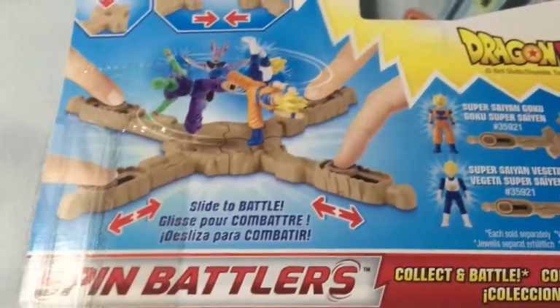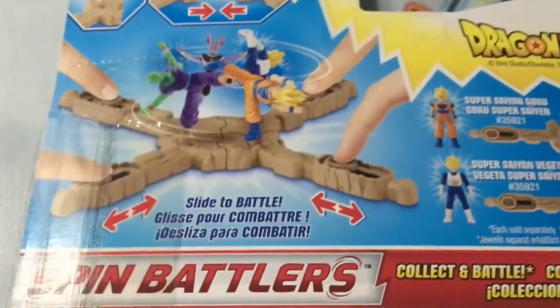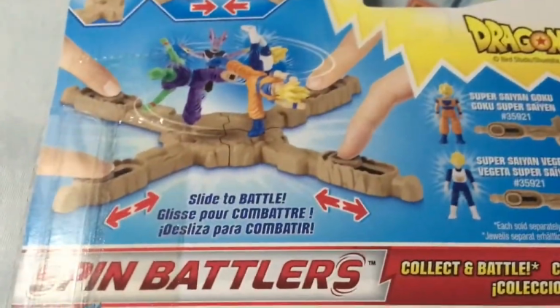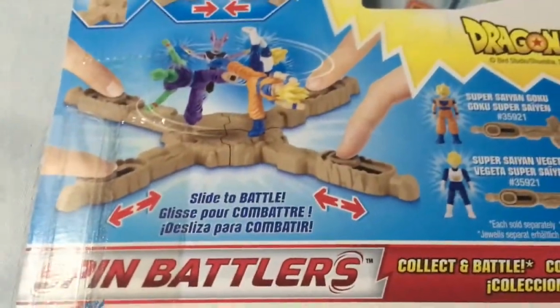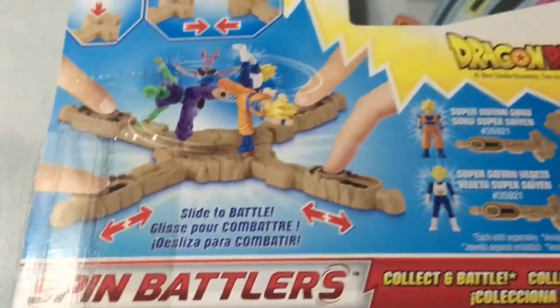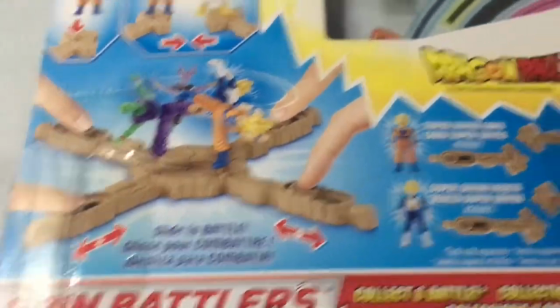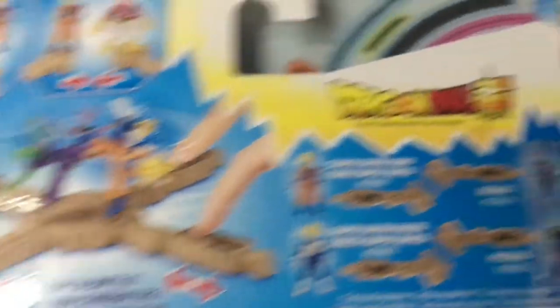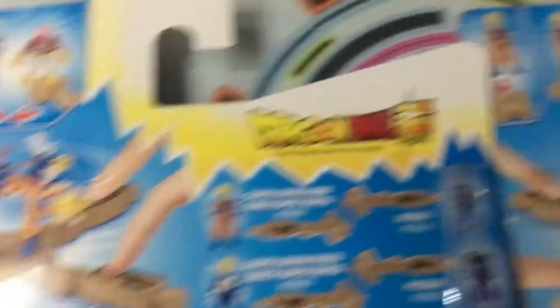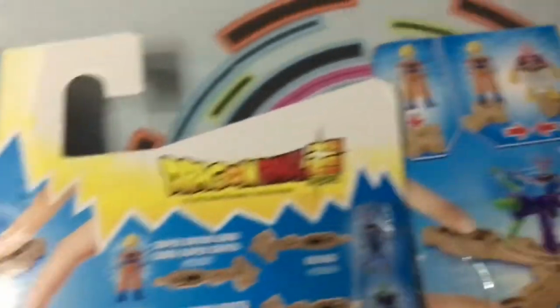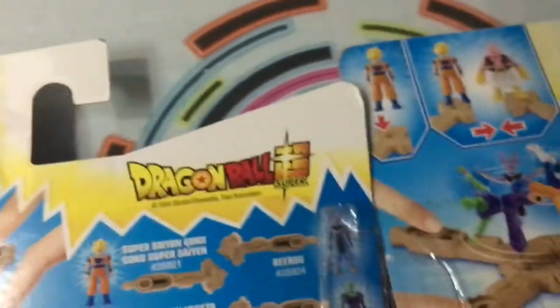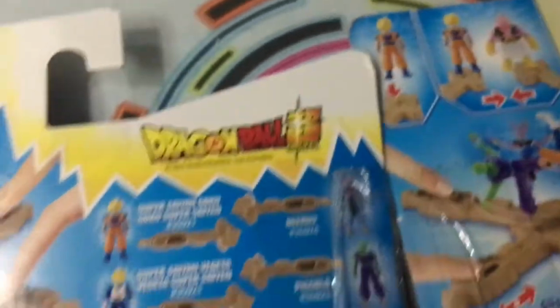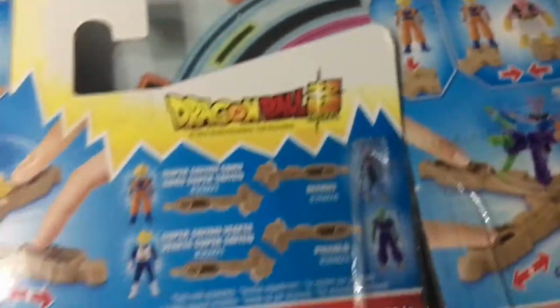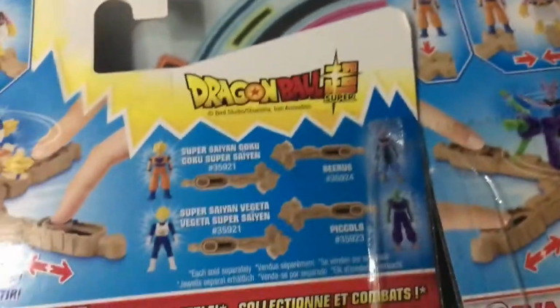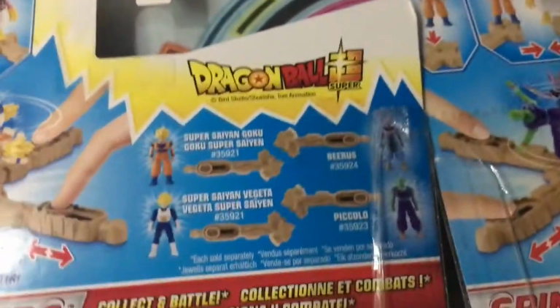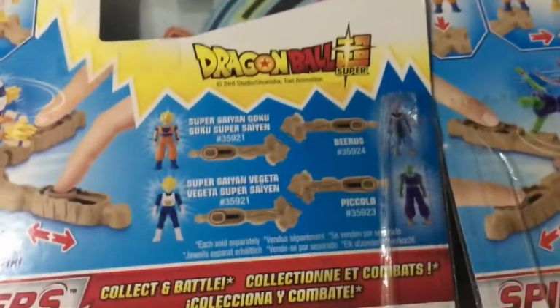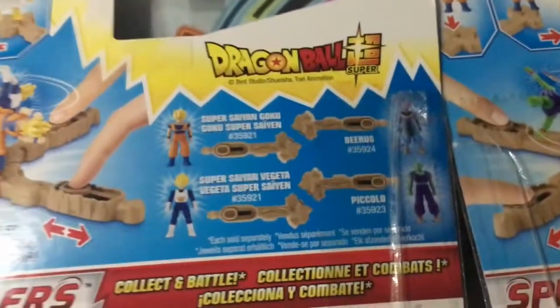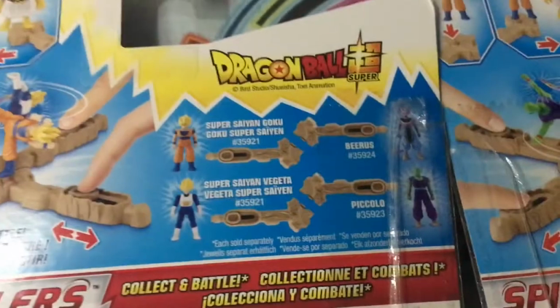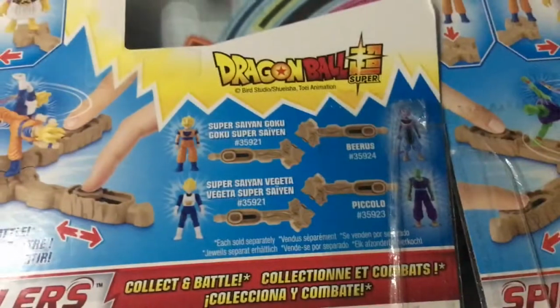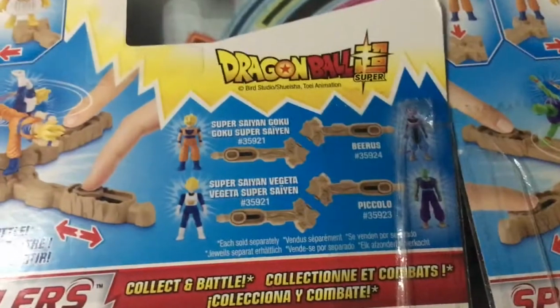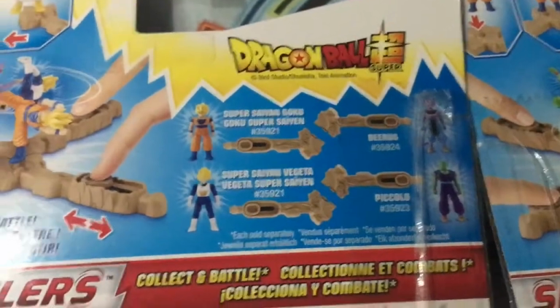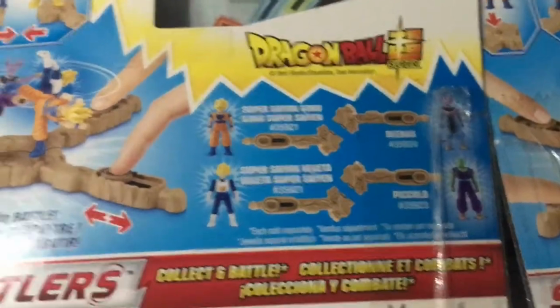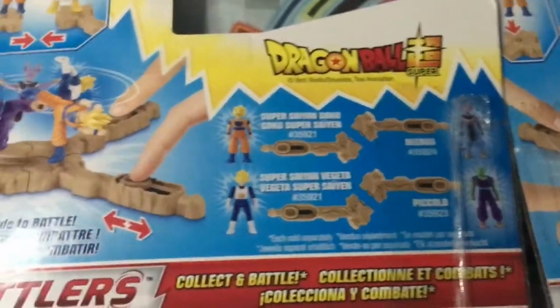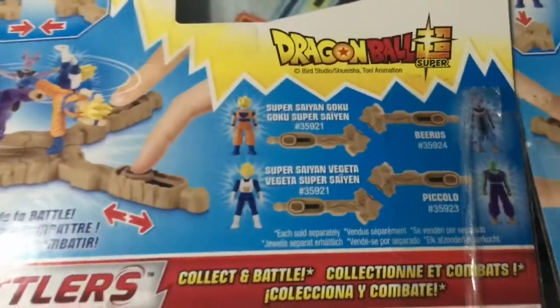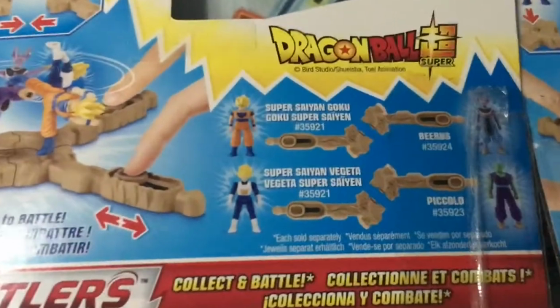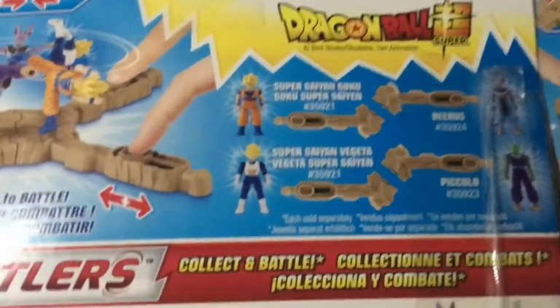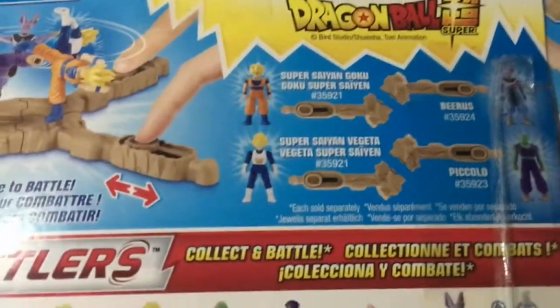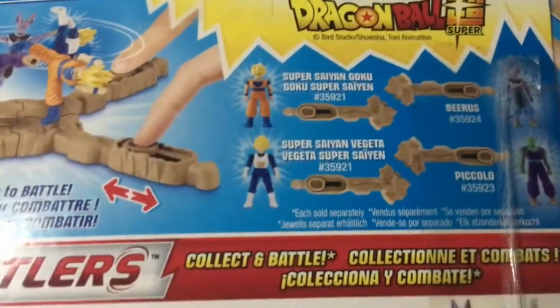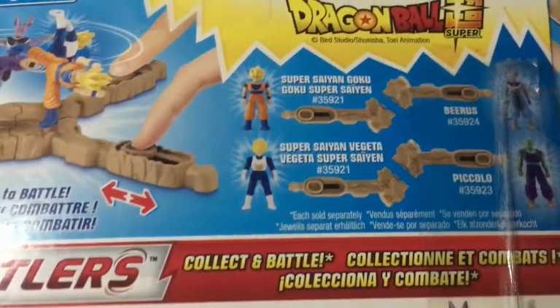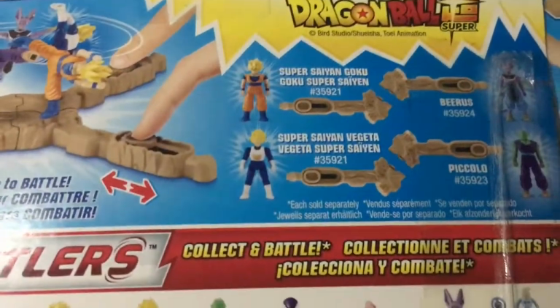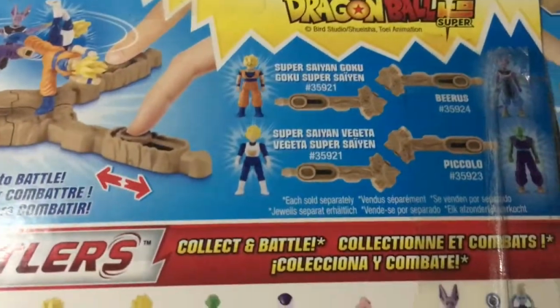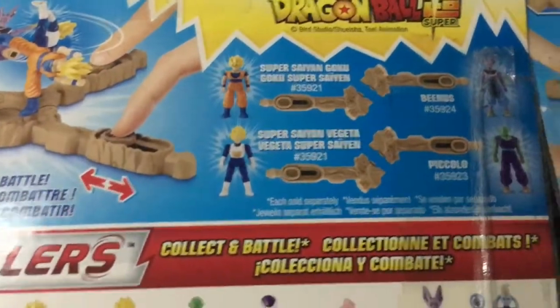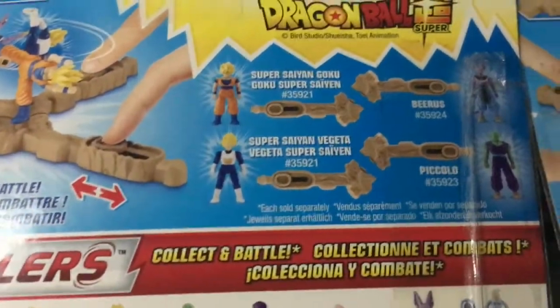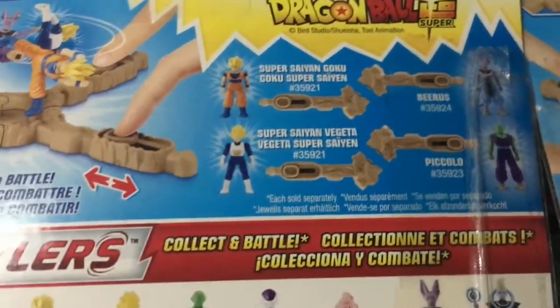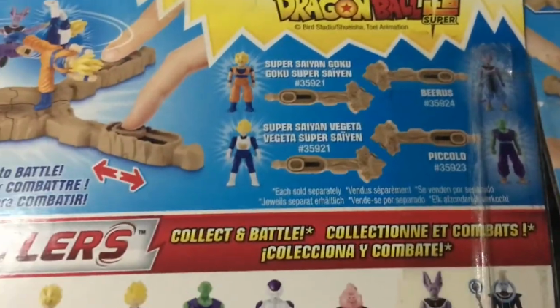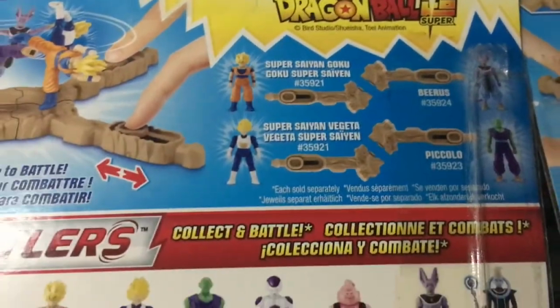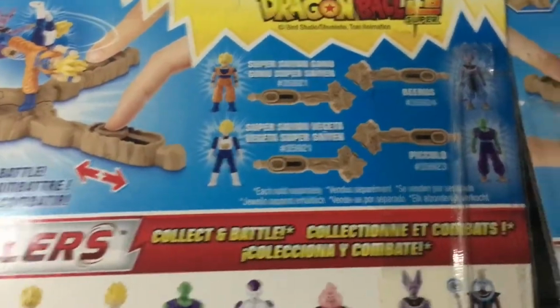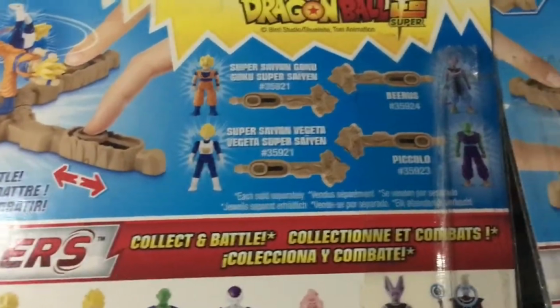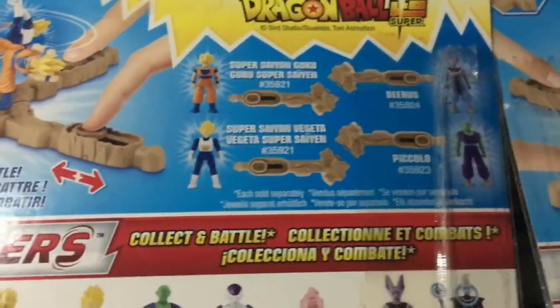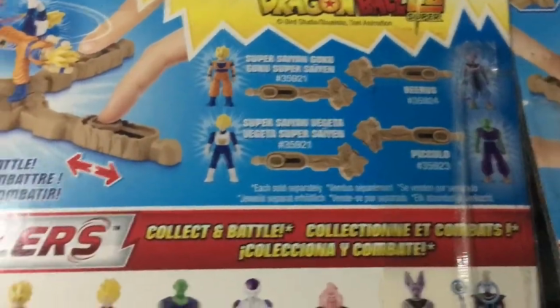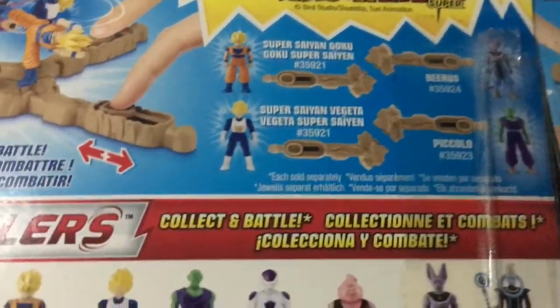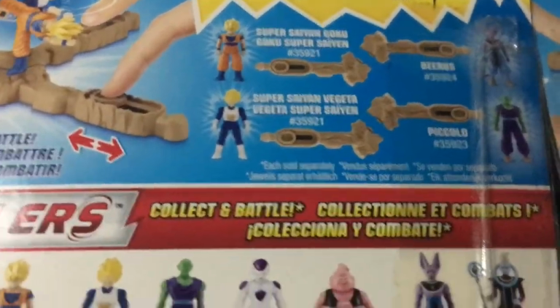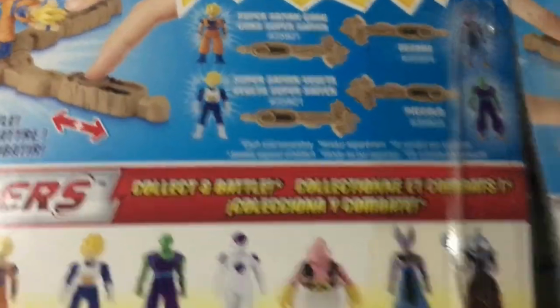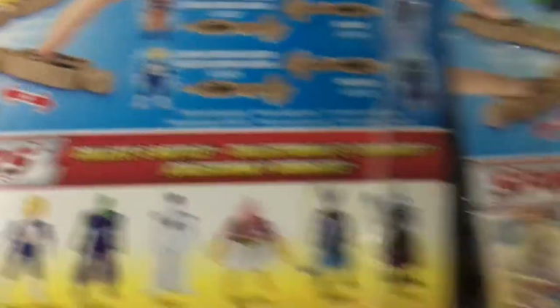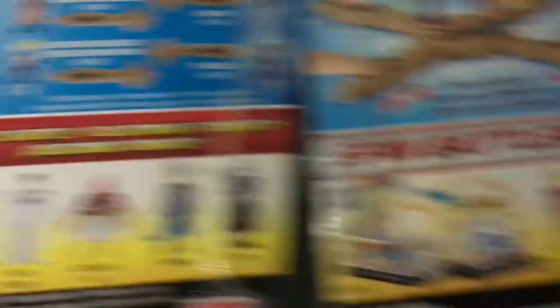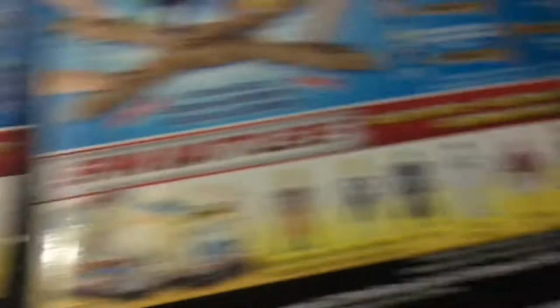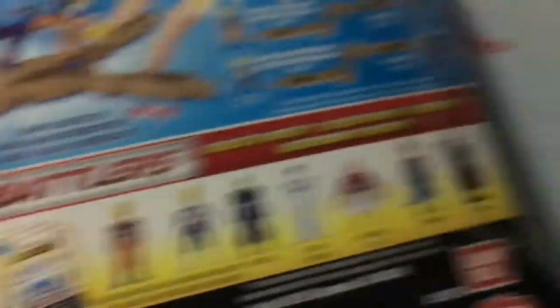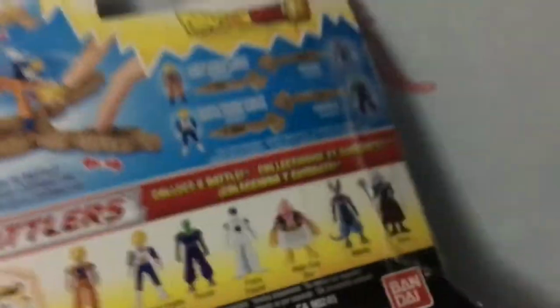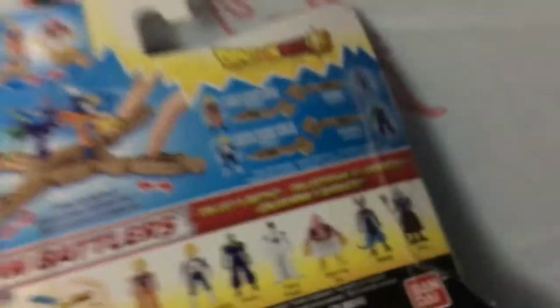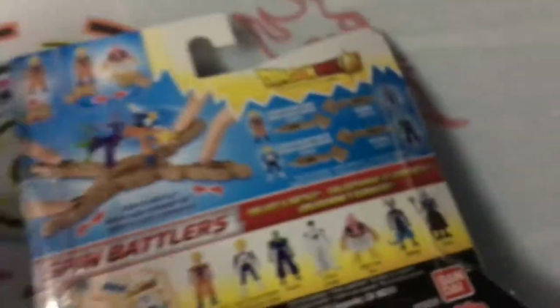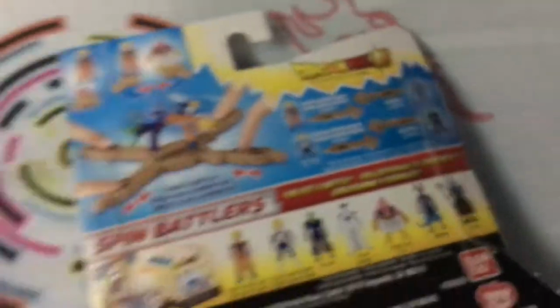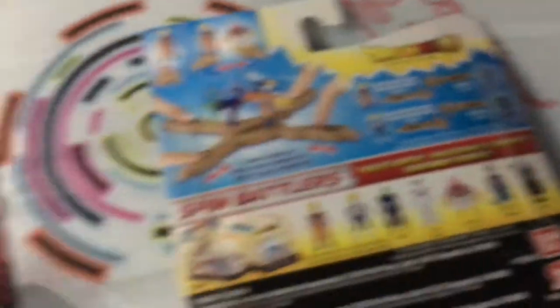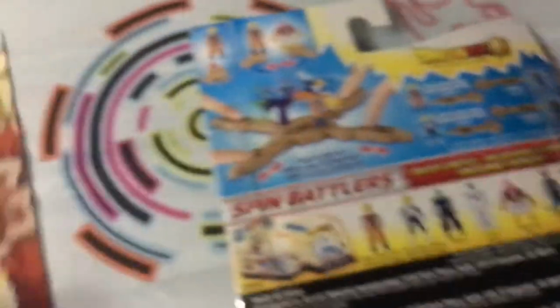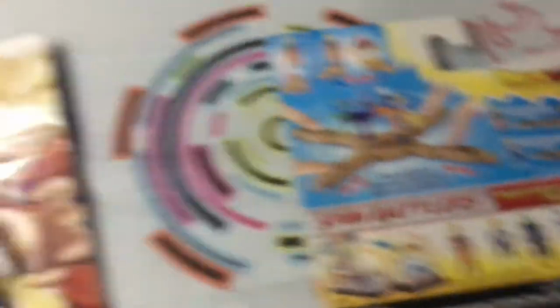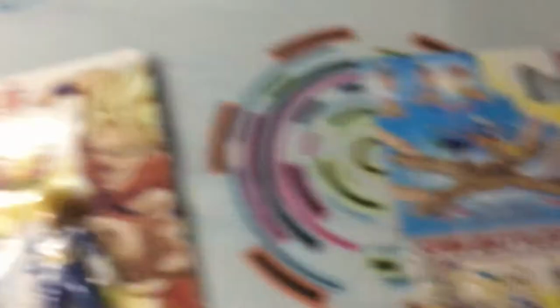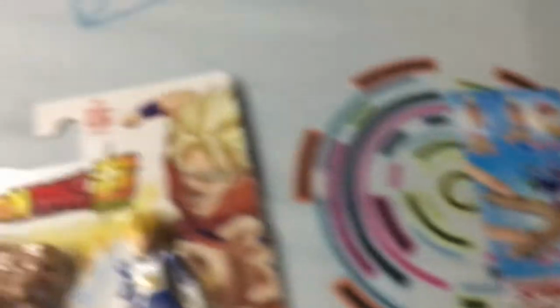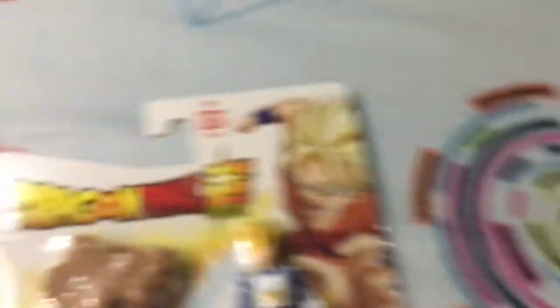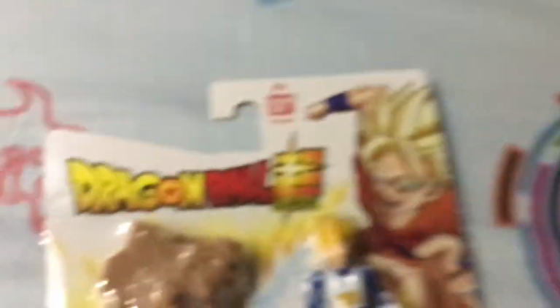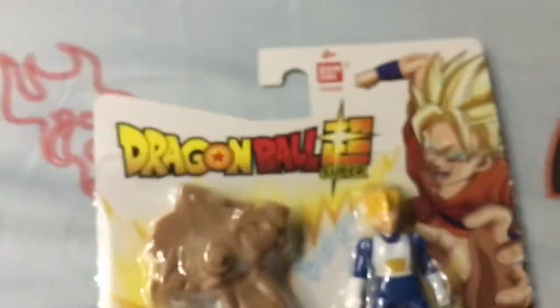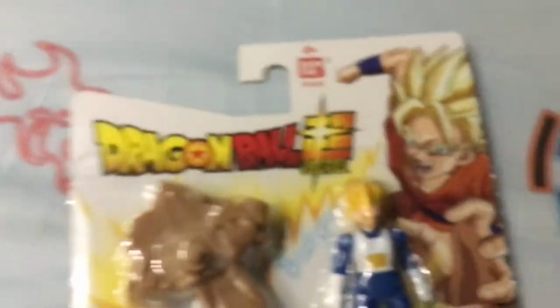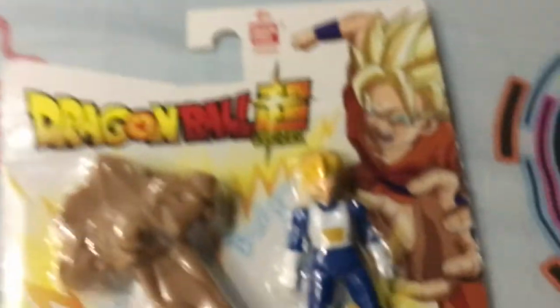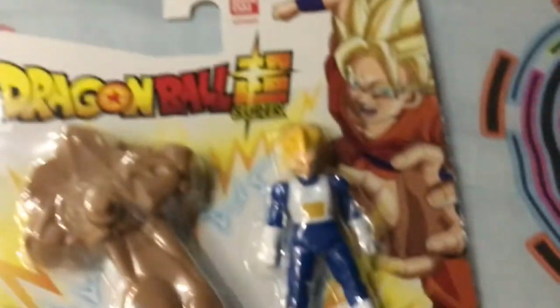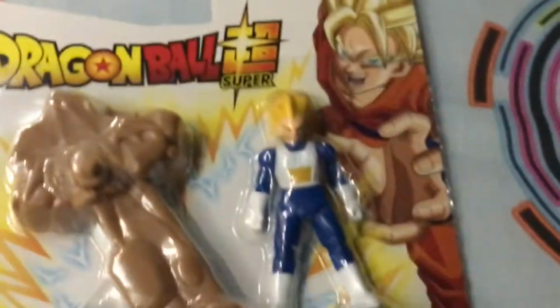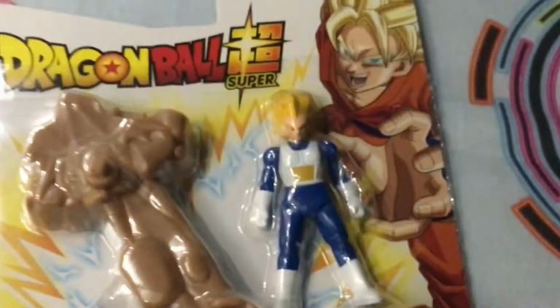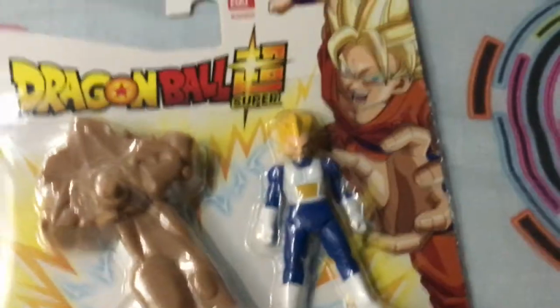So now we have Goku and Vegeta — as you can see we have both the main characters.